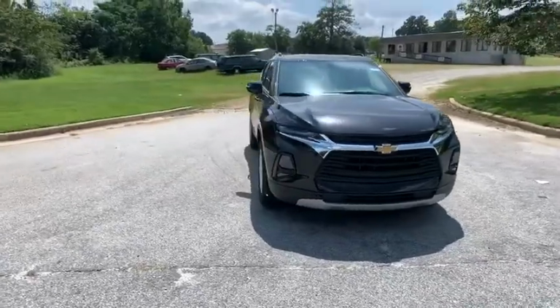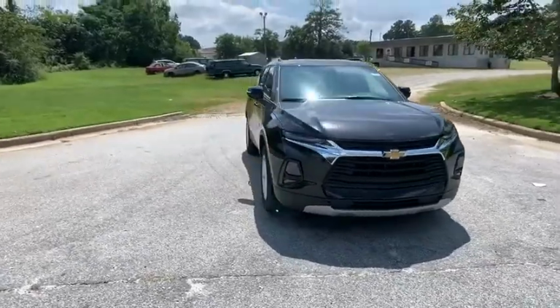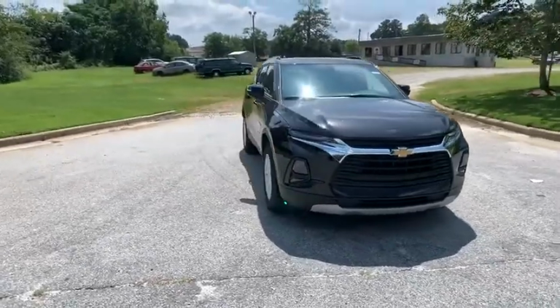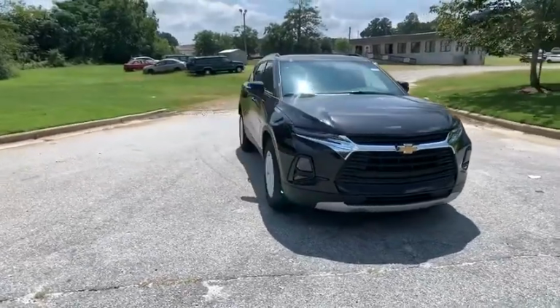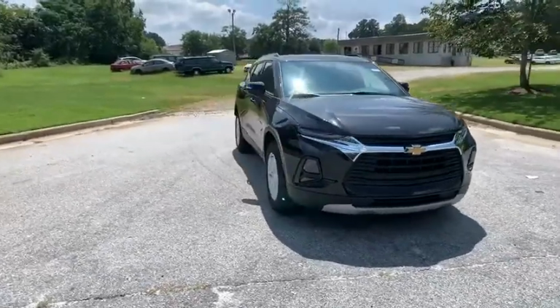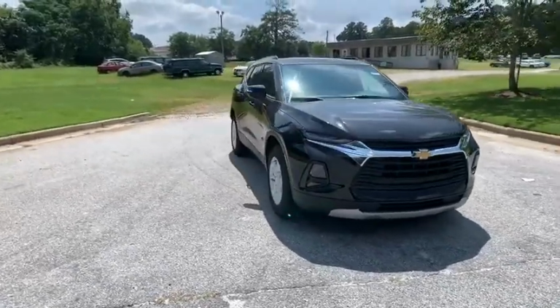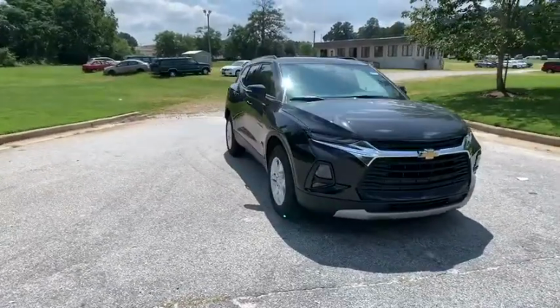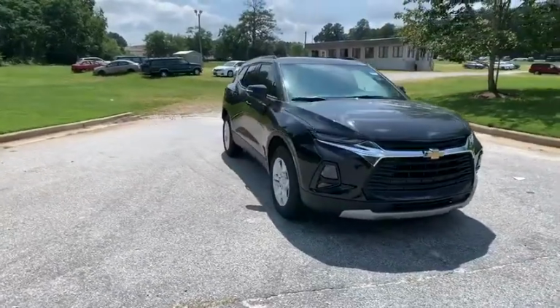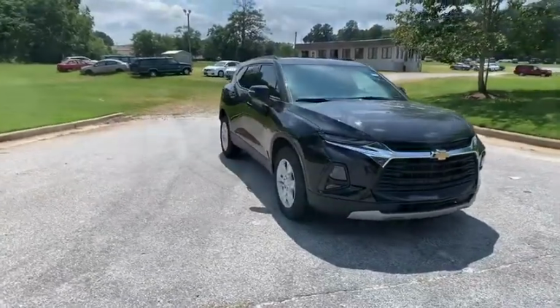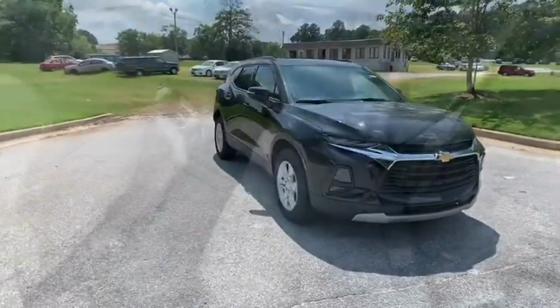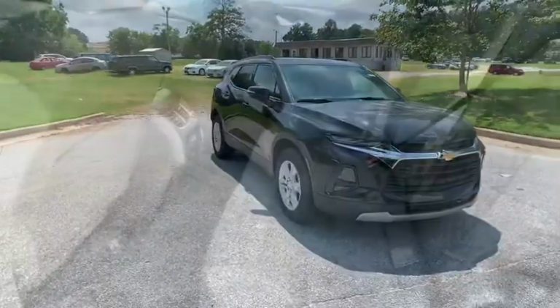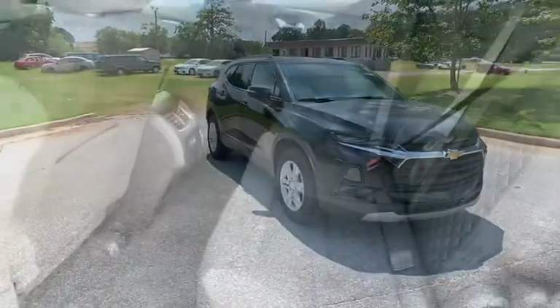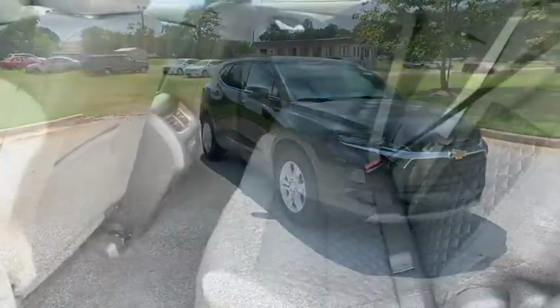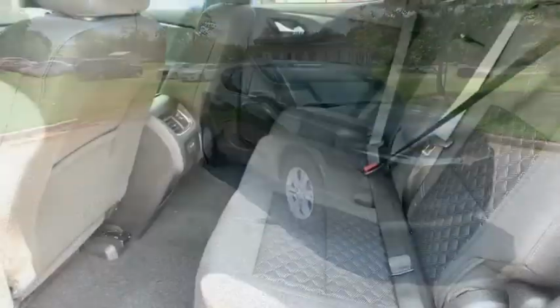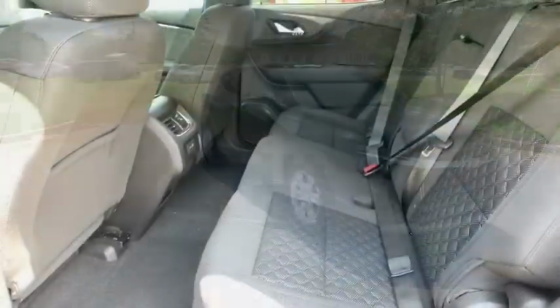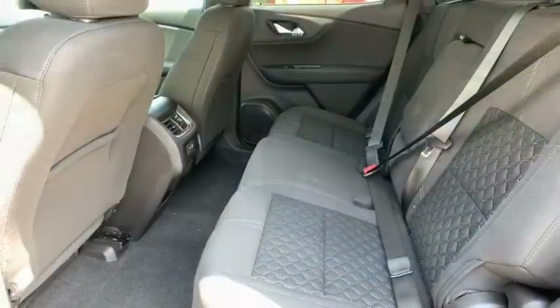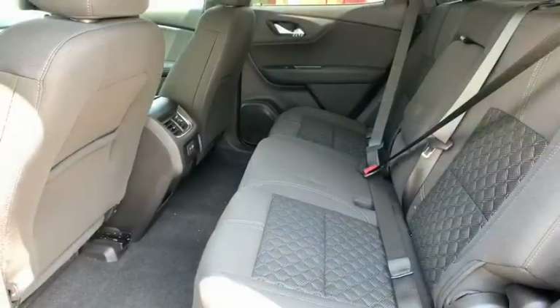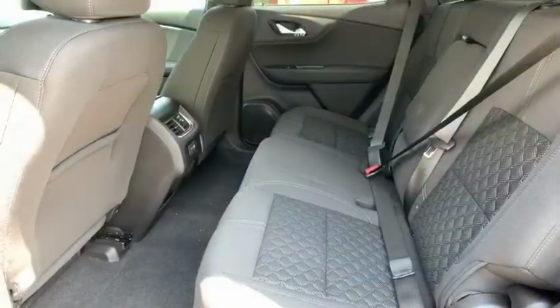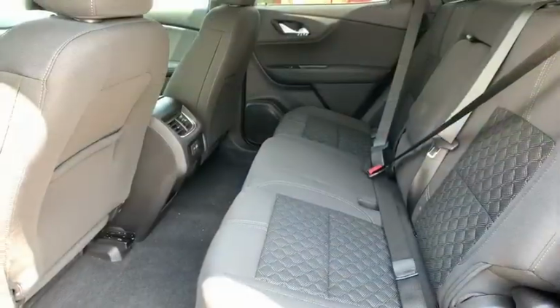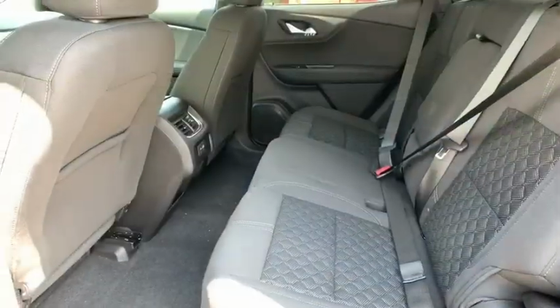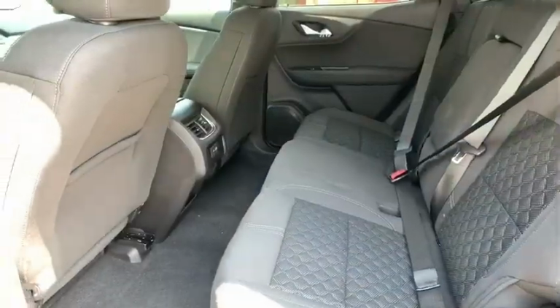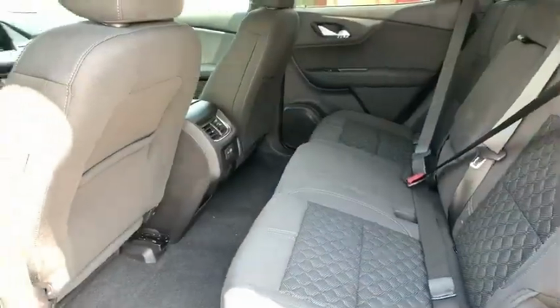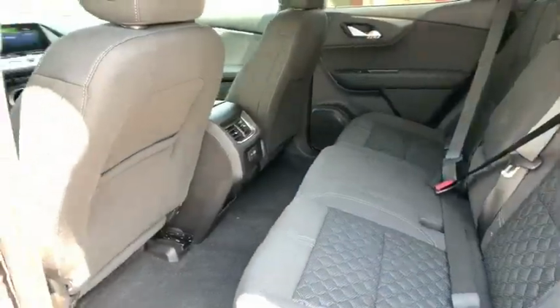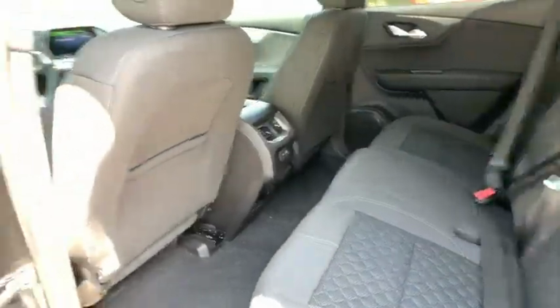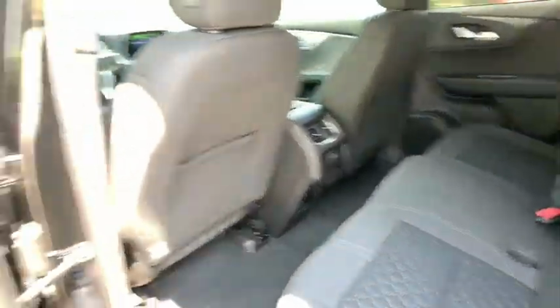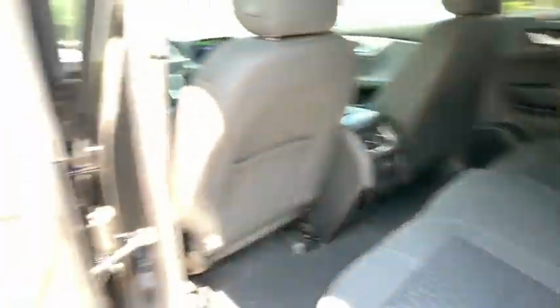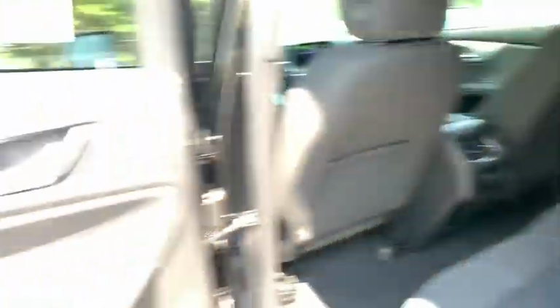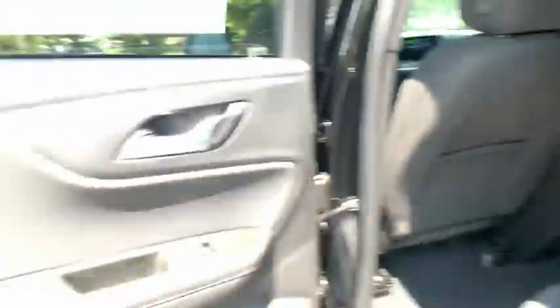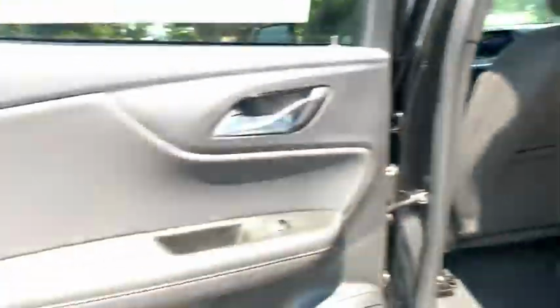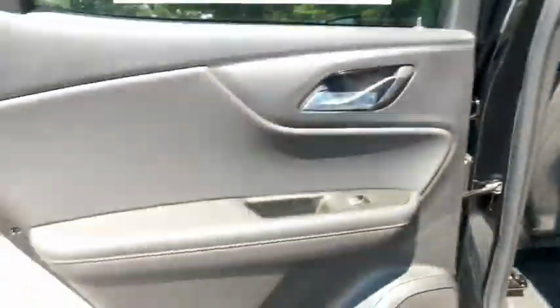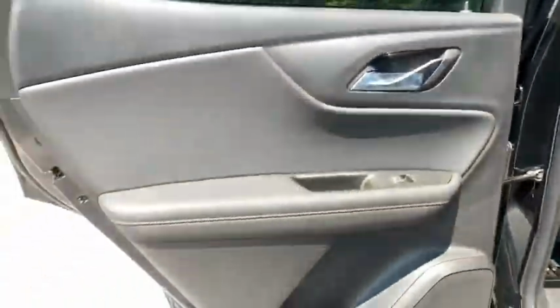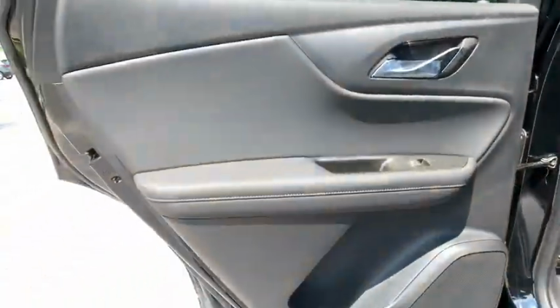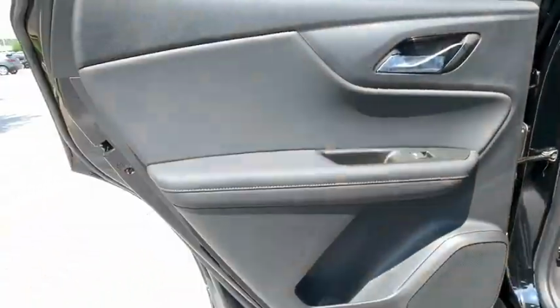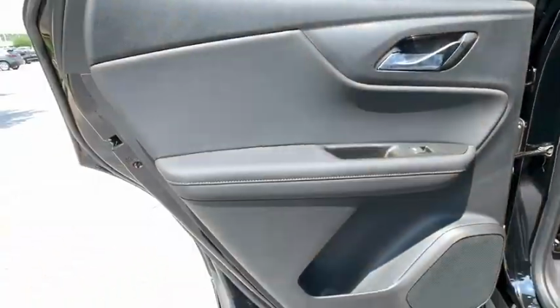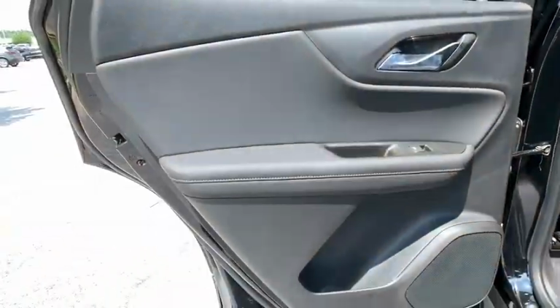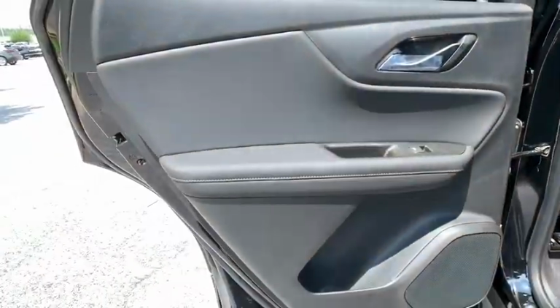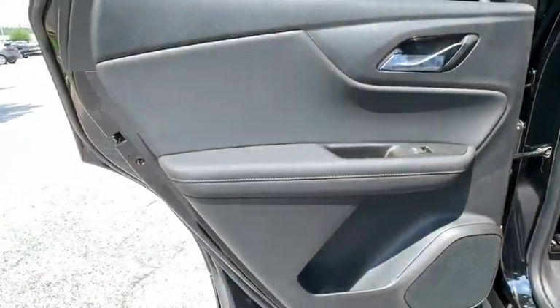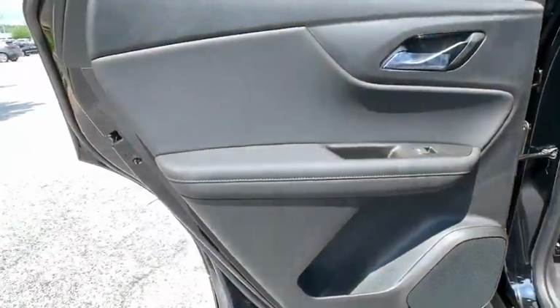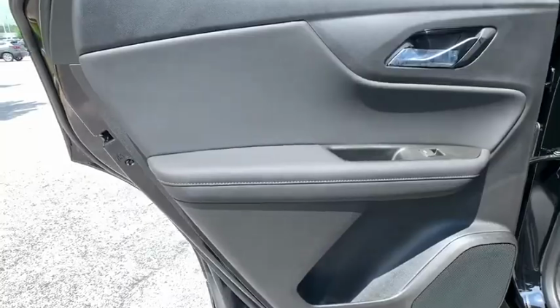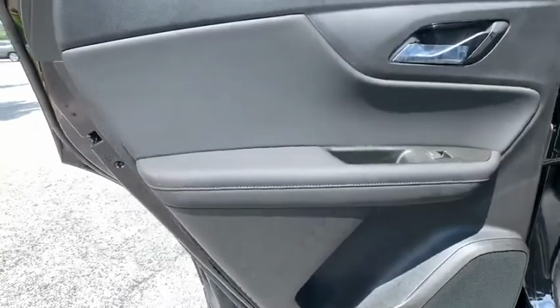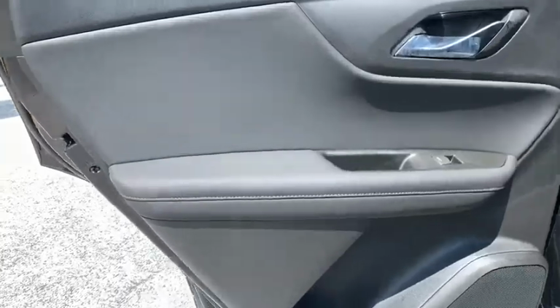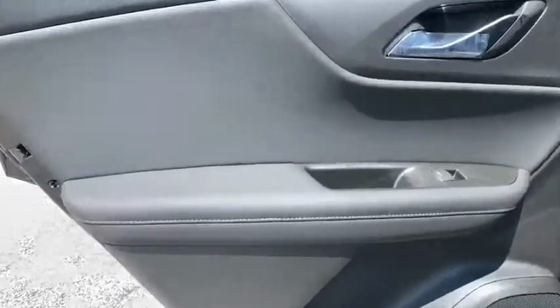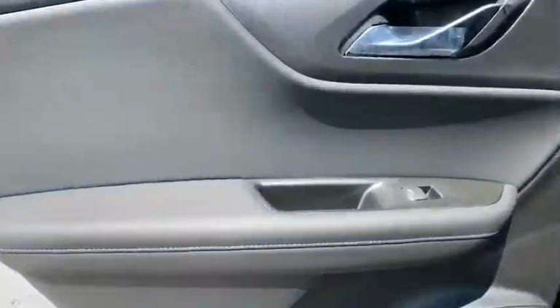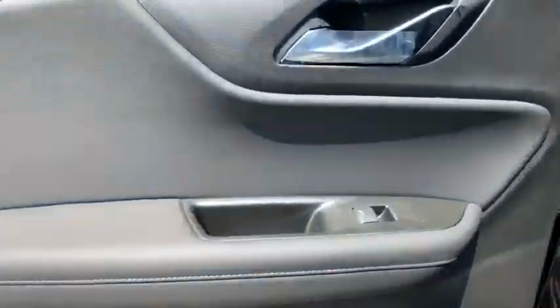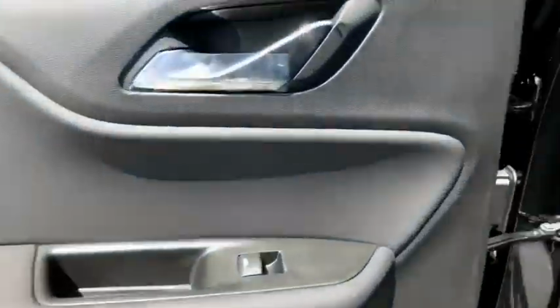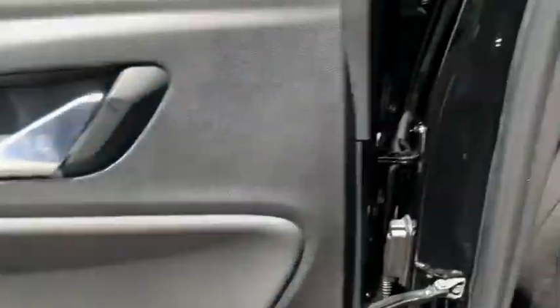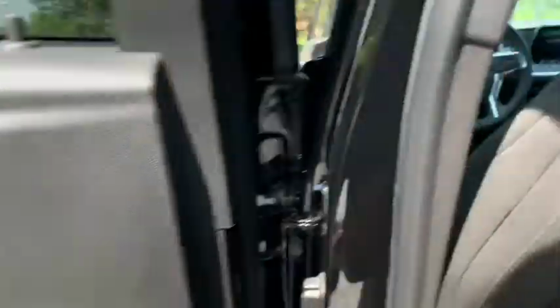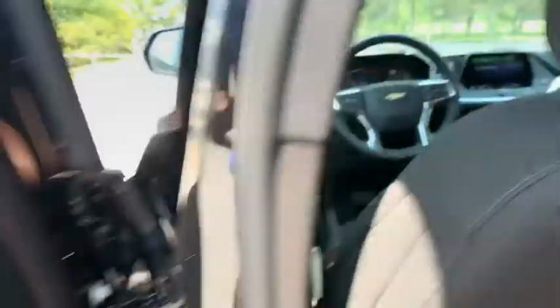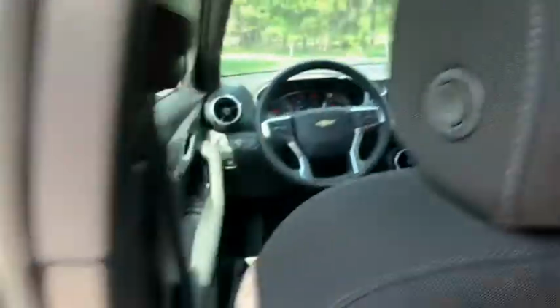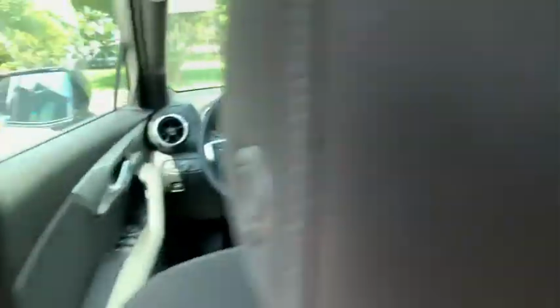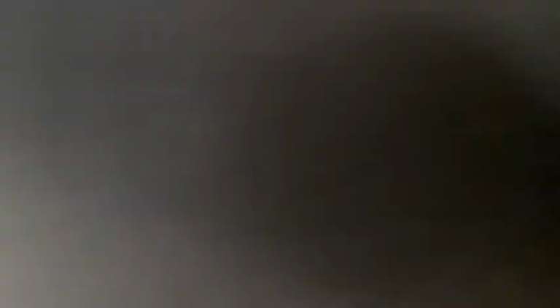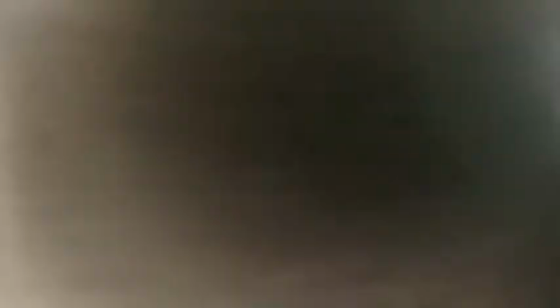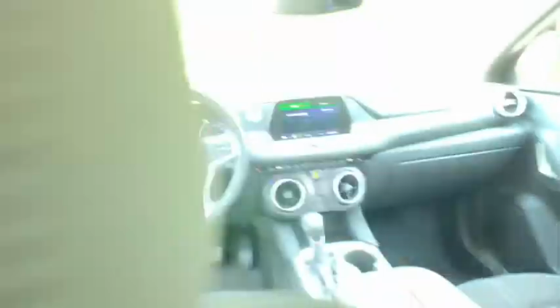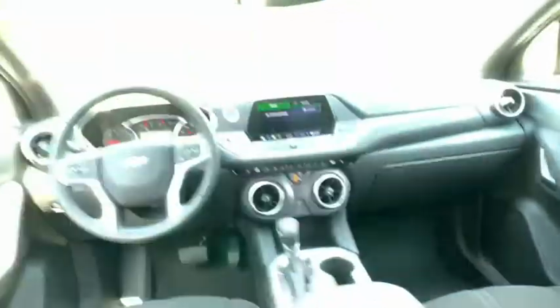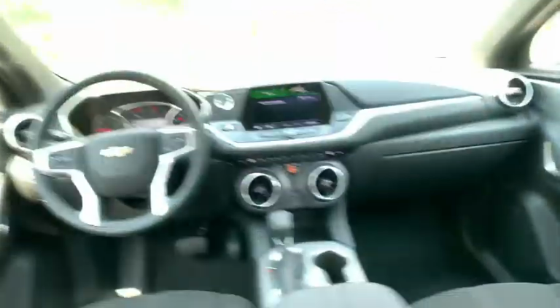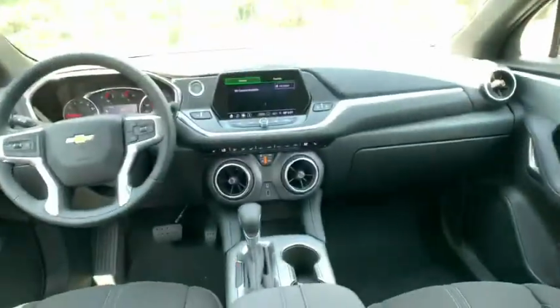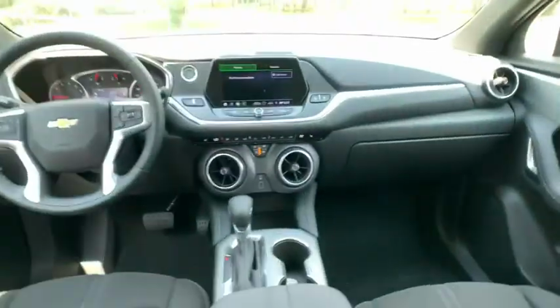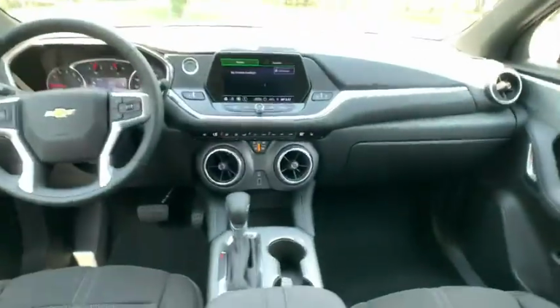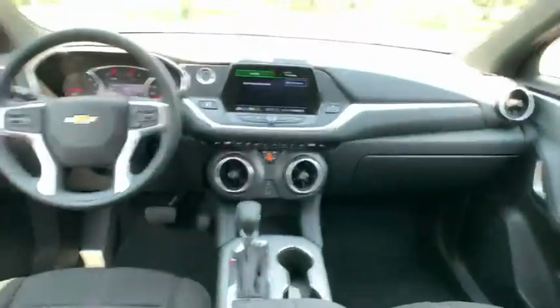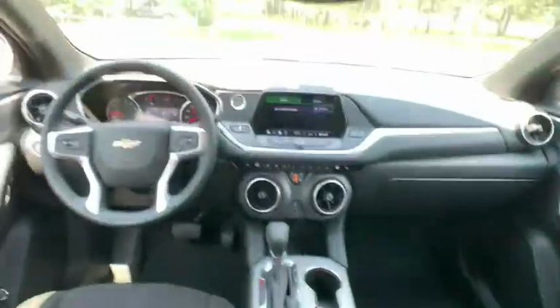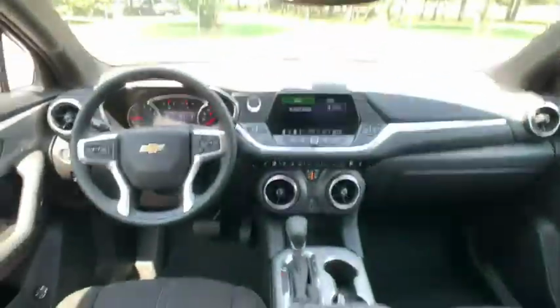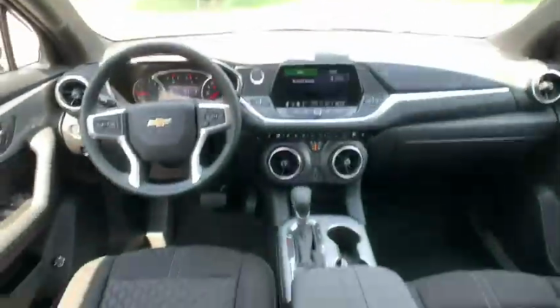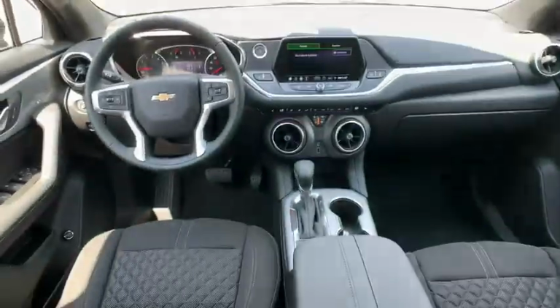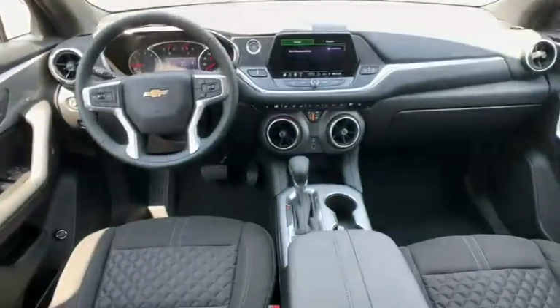Cruise control, aluminum wheels, climate control, AM-FM stereo radio, front-wheel drive, rear defrost, power door locks.